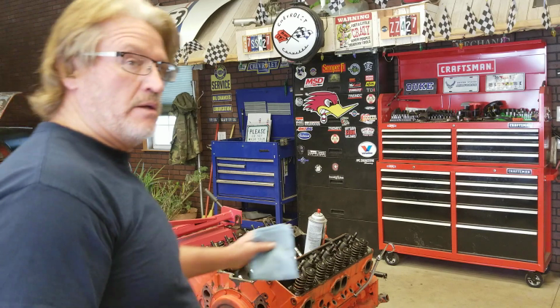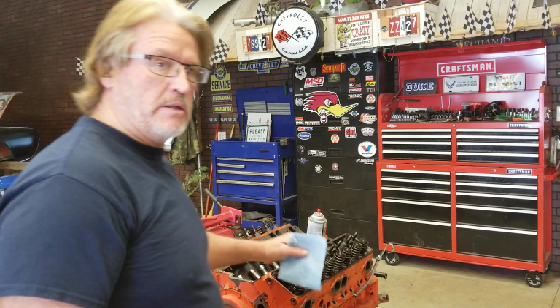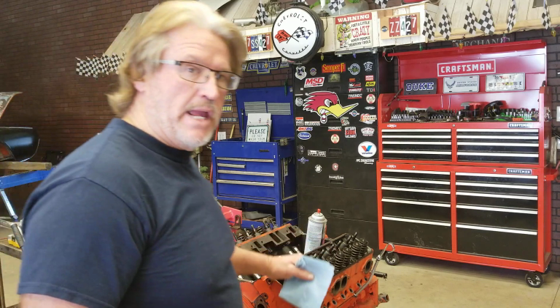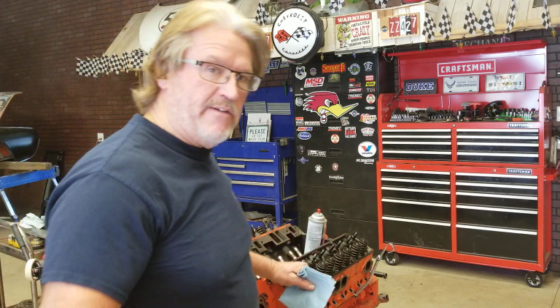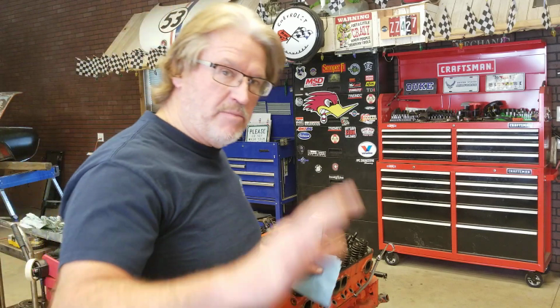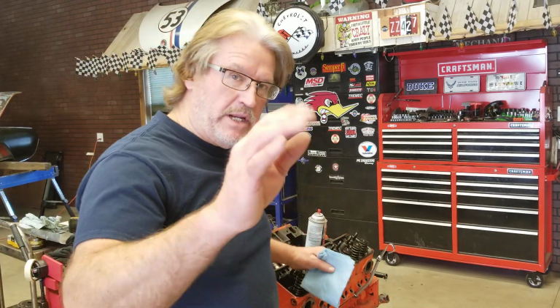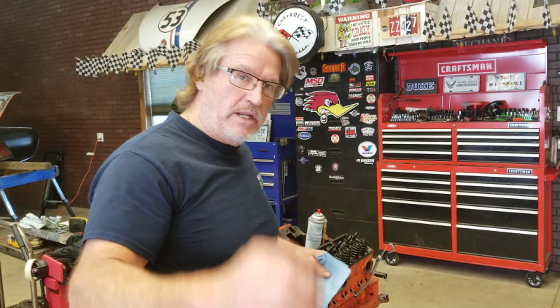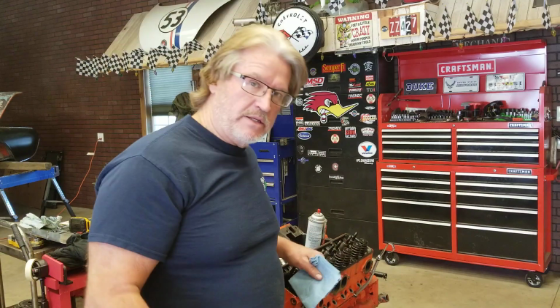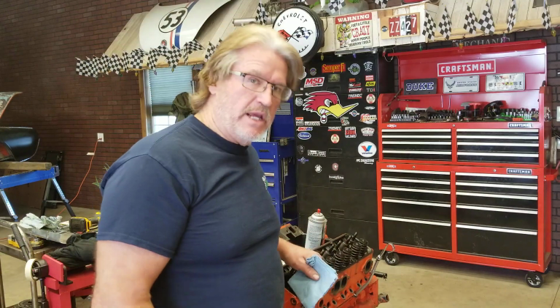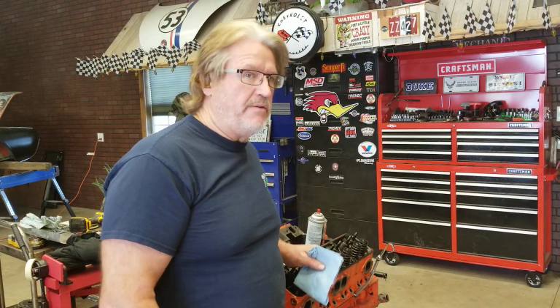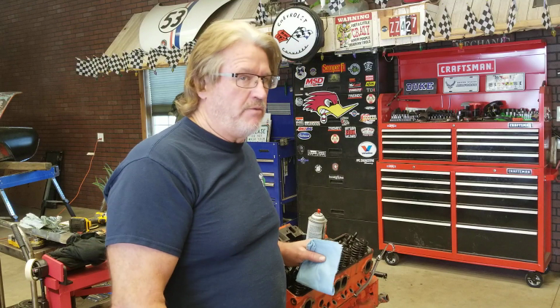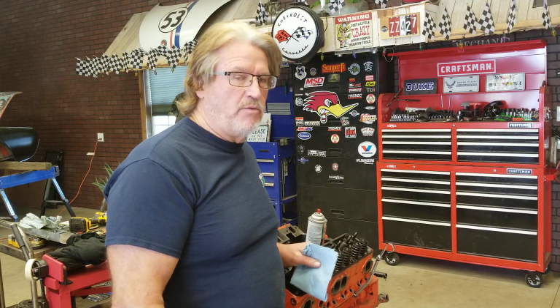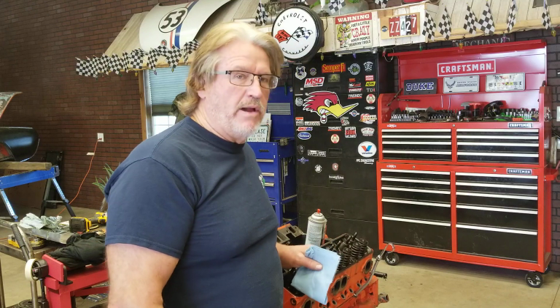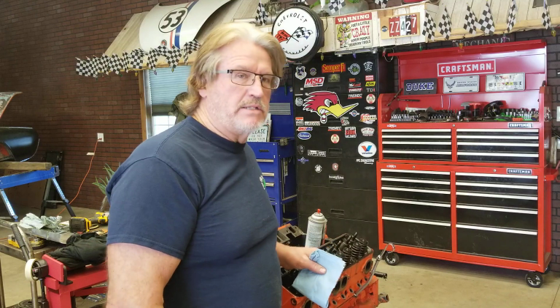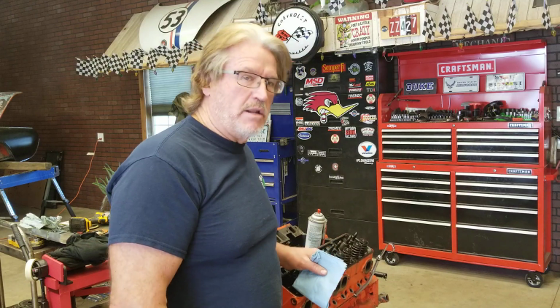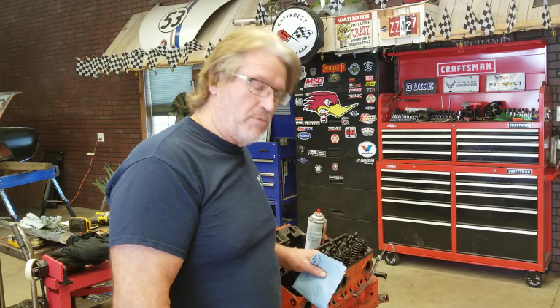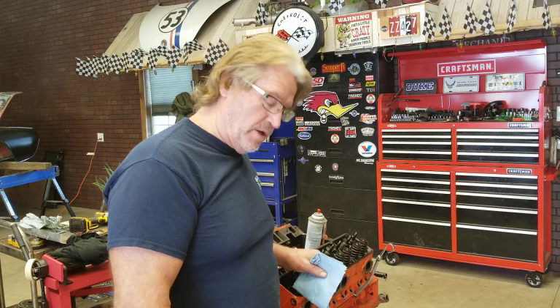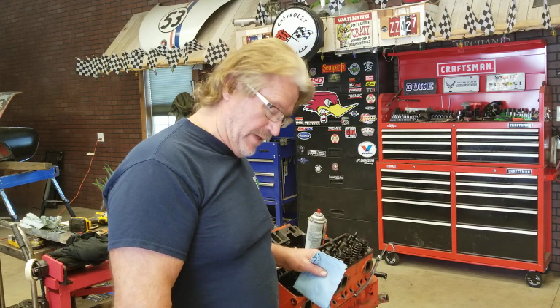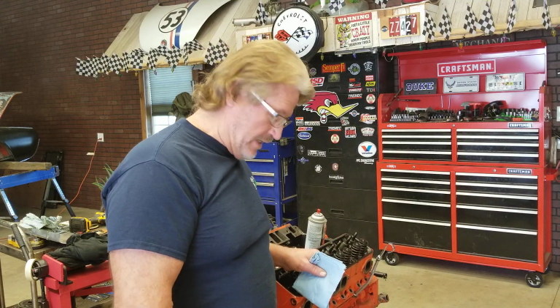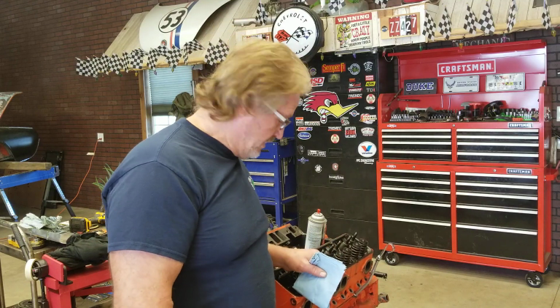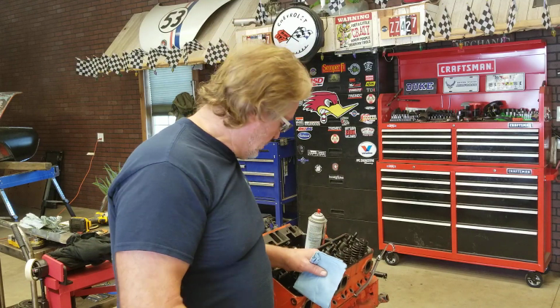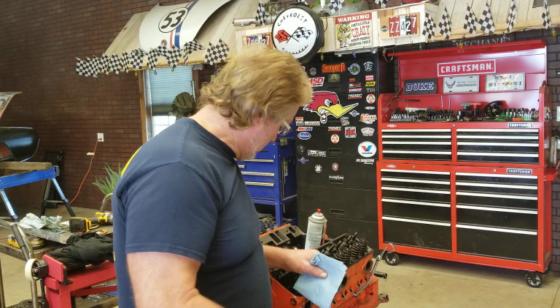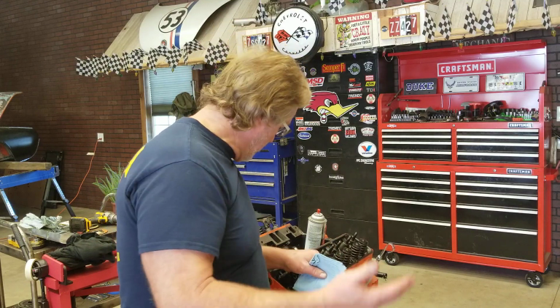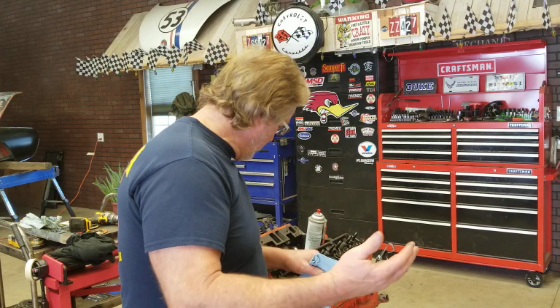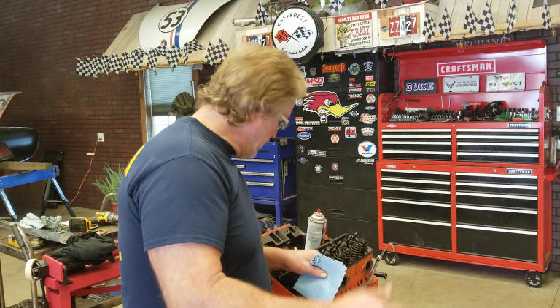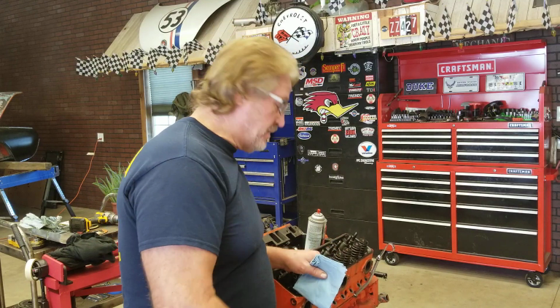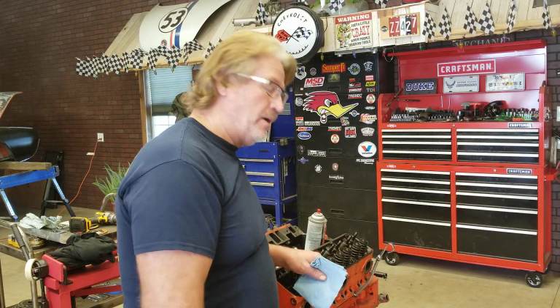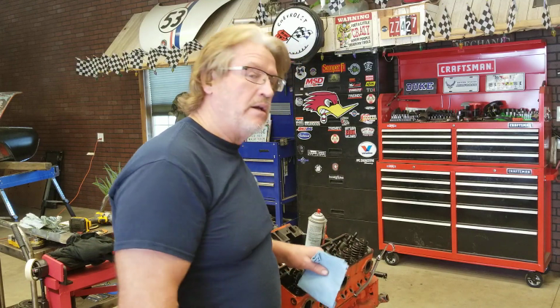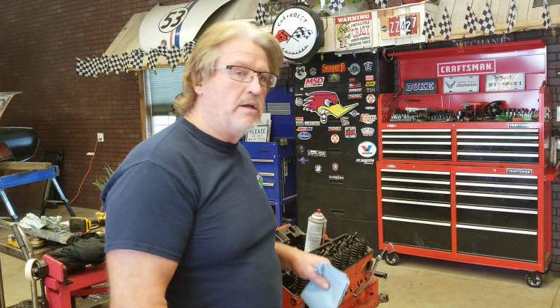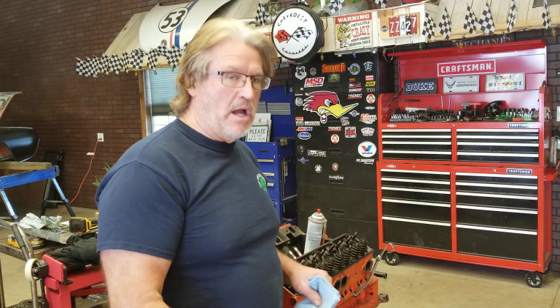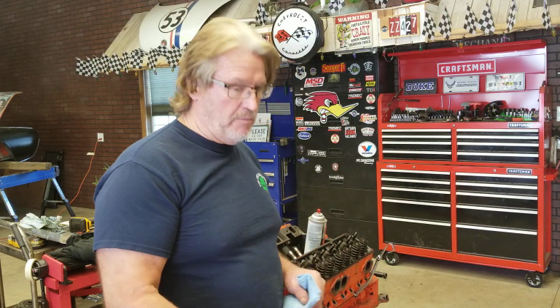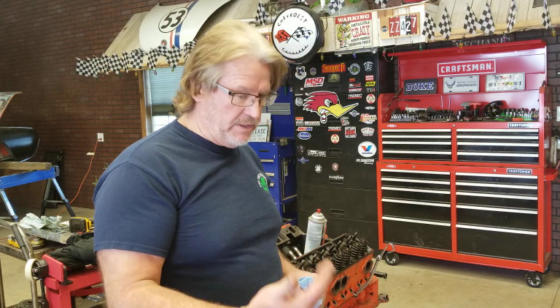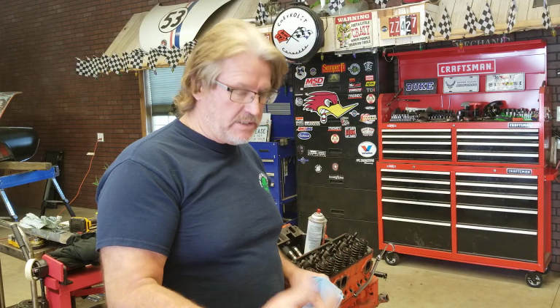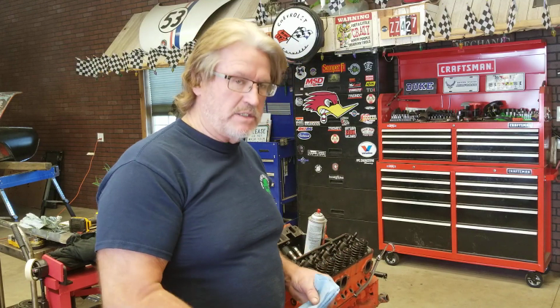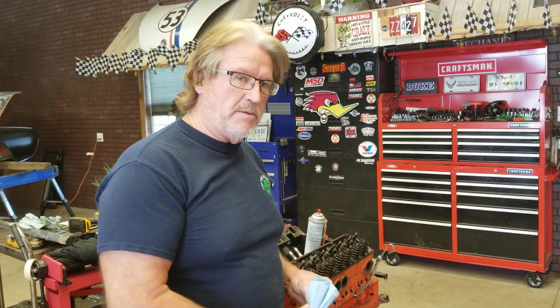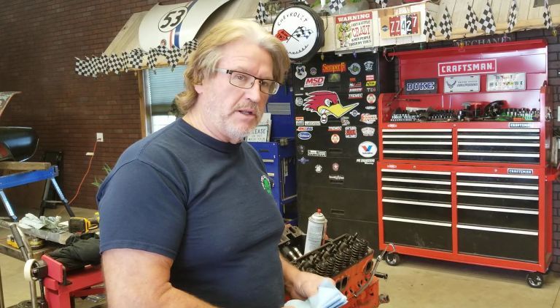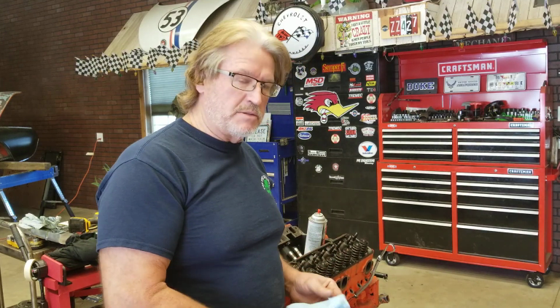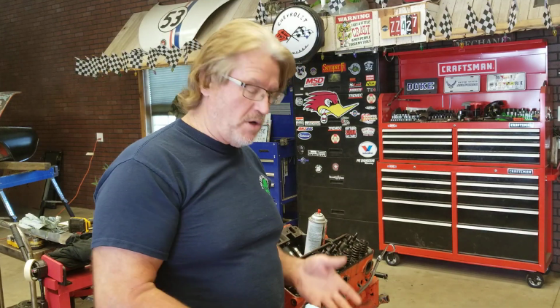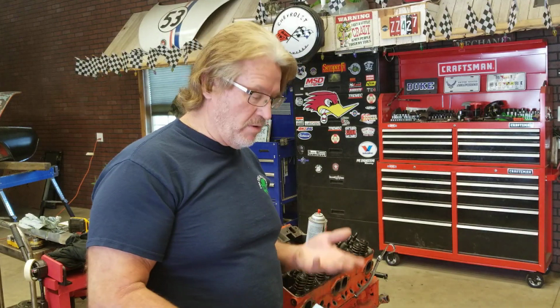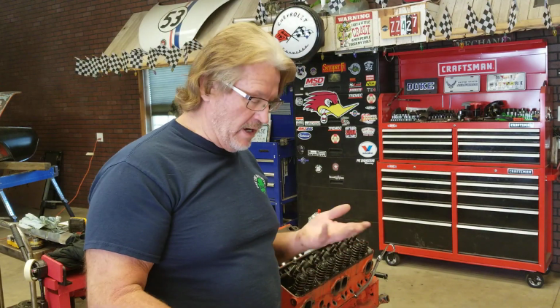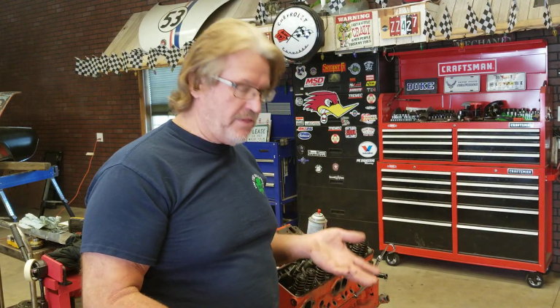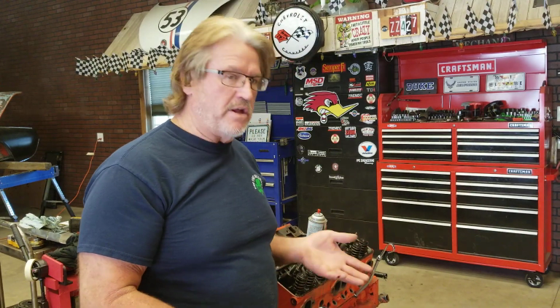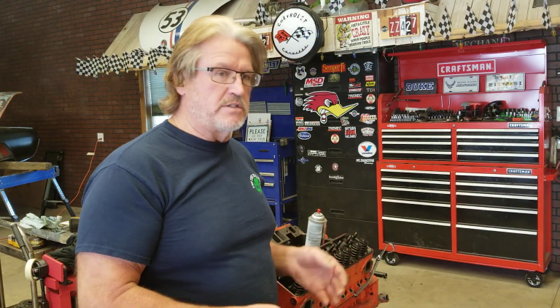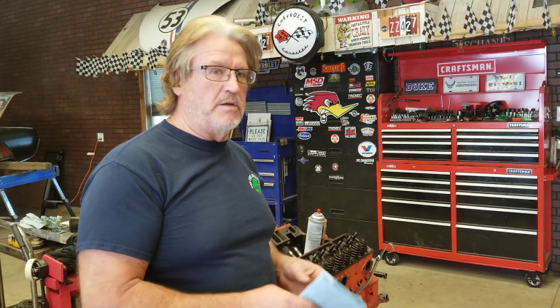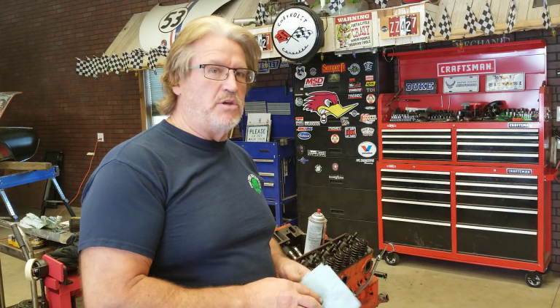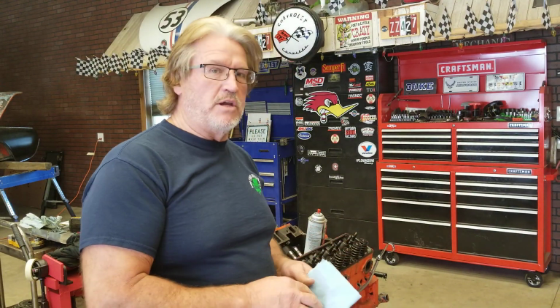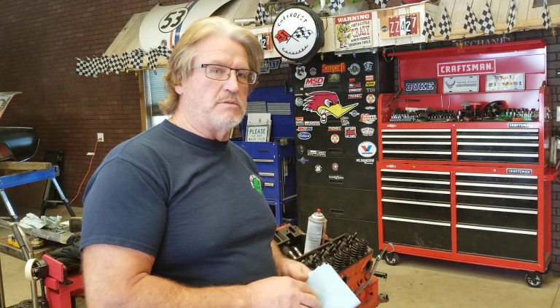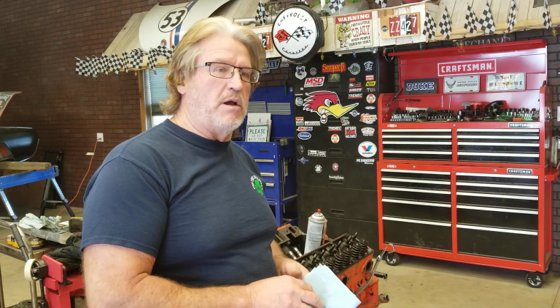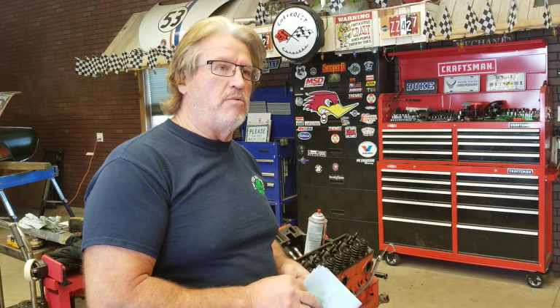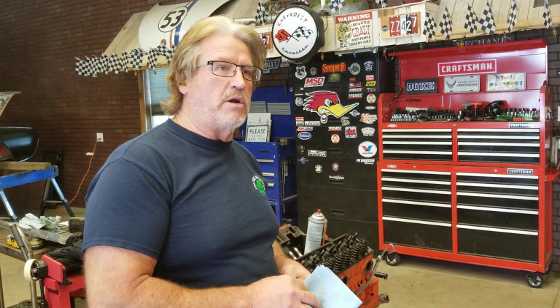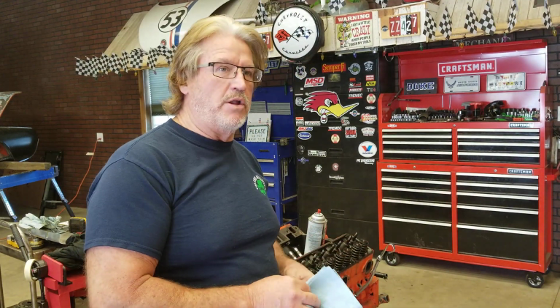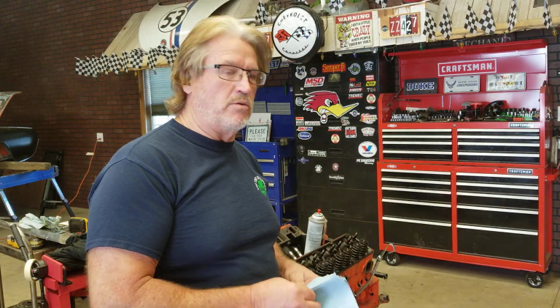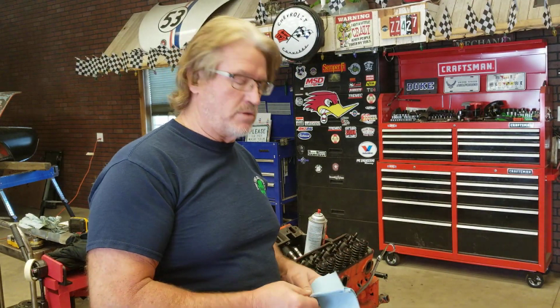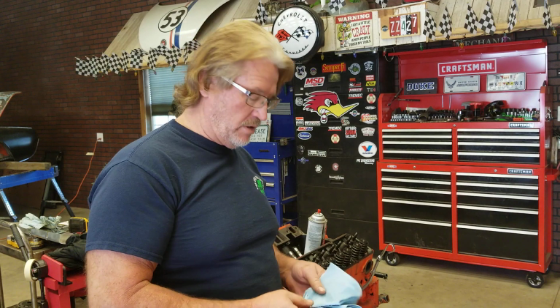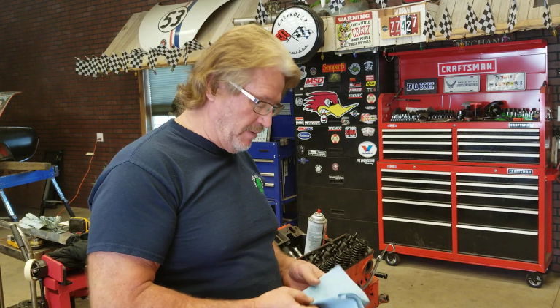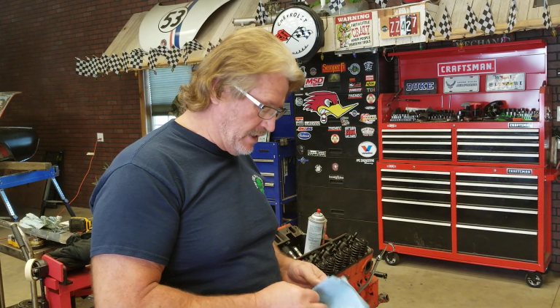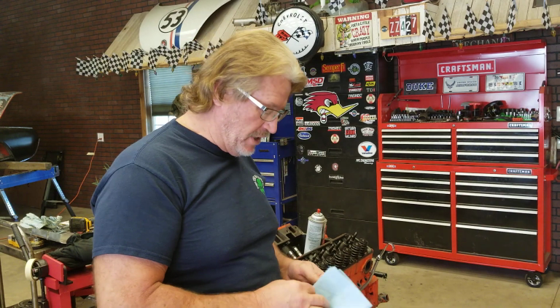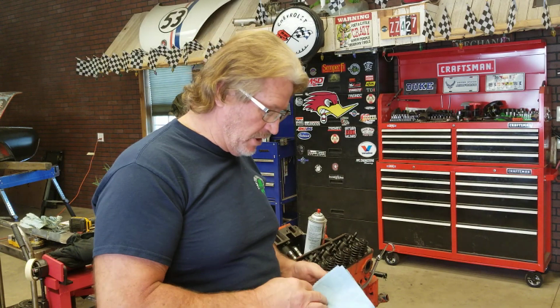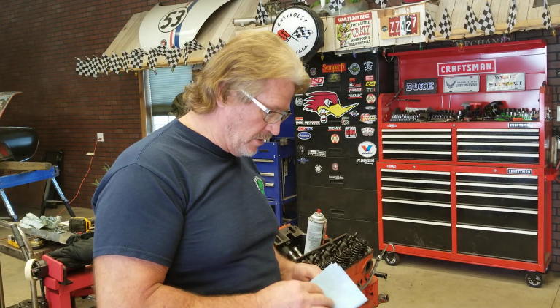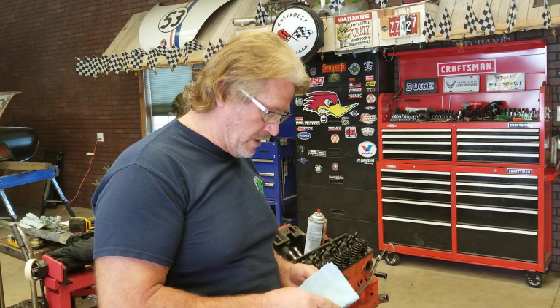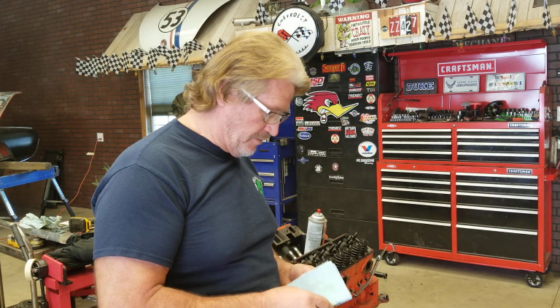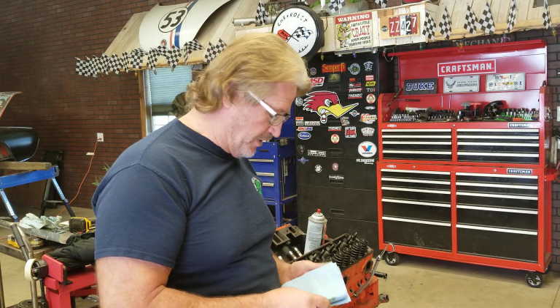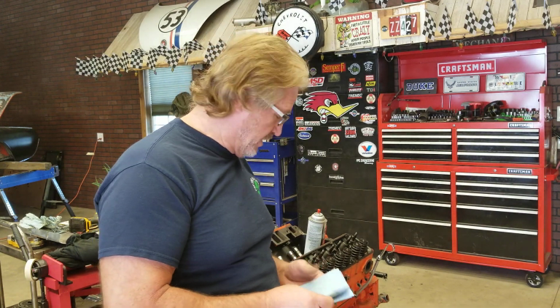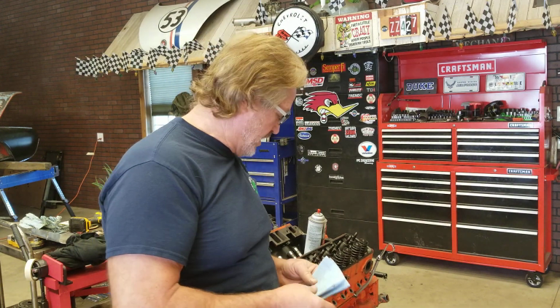Hey everybody, Dave here with Wags Automotive again, and I'm just assembling this motor and I thought of something you guys might want to know. So let me teach you a little something here today.